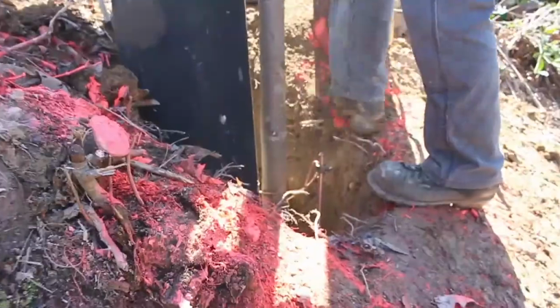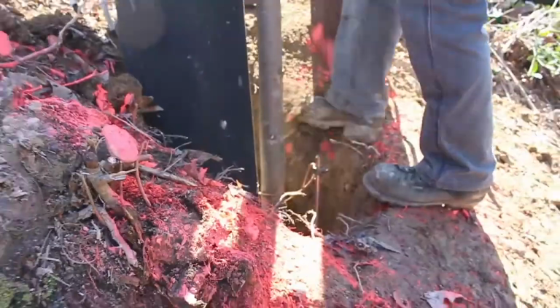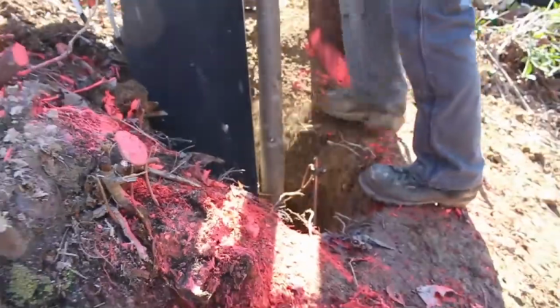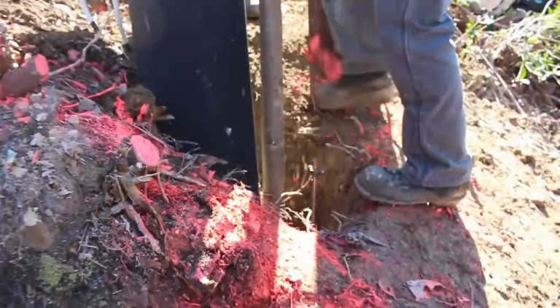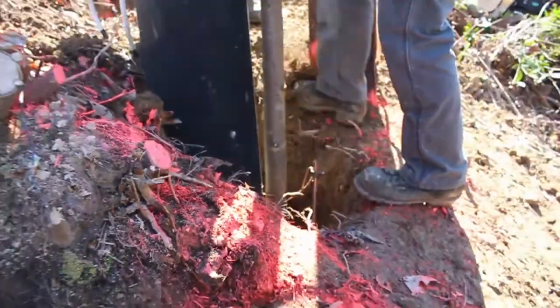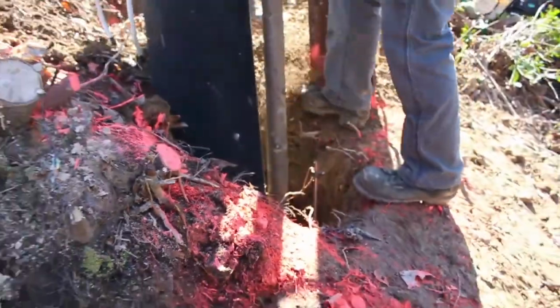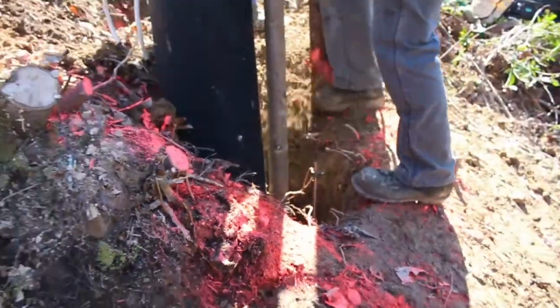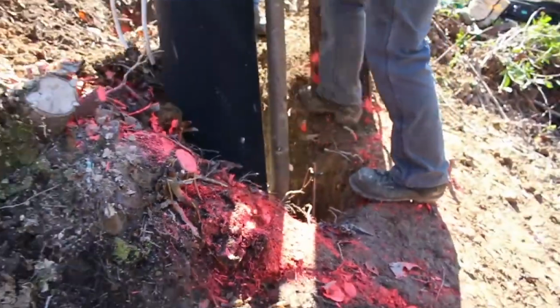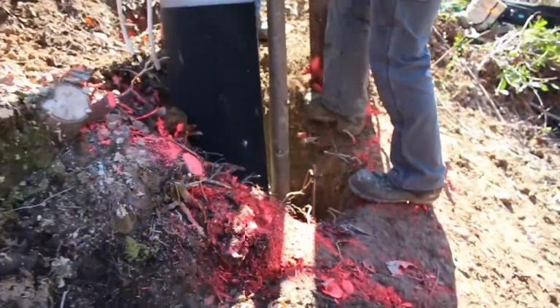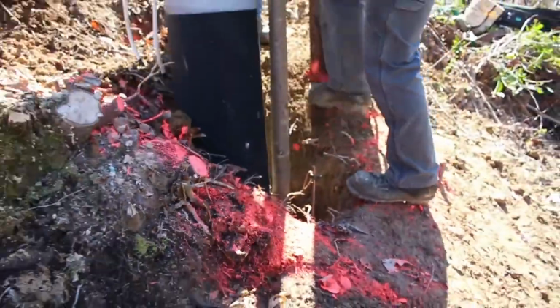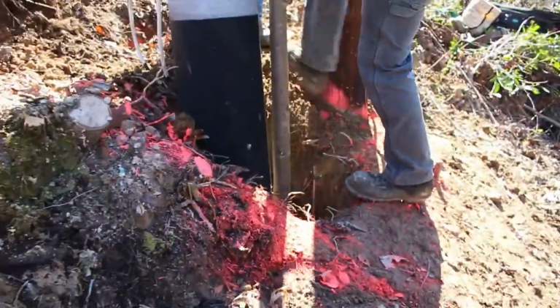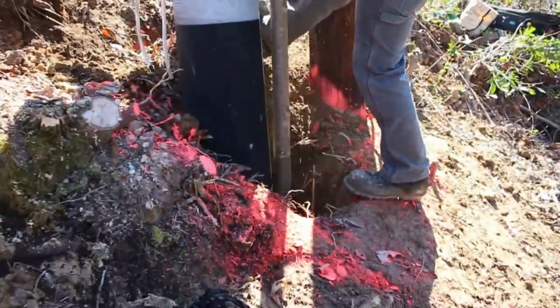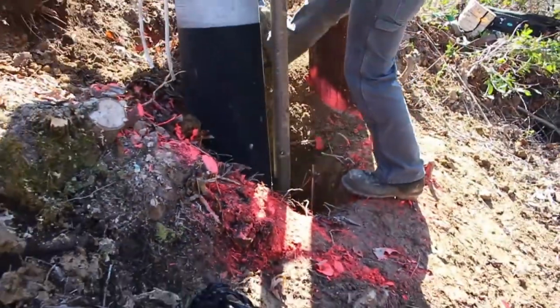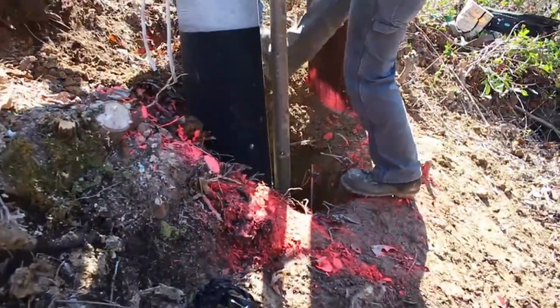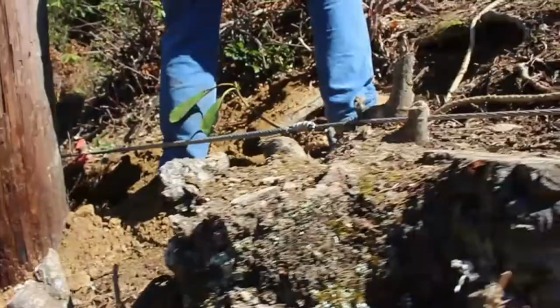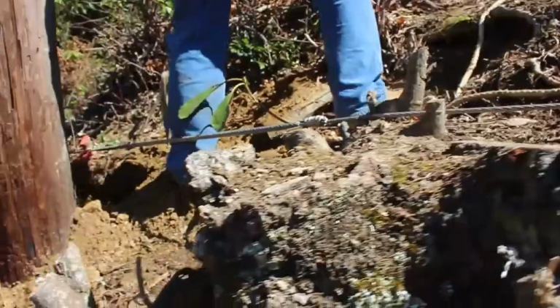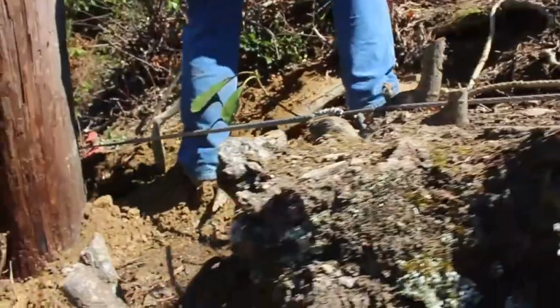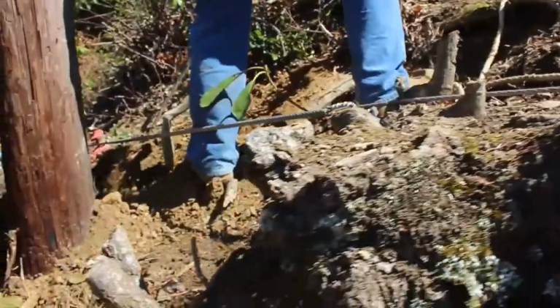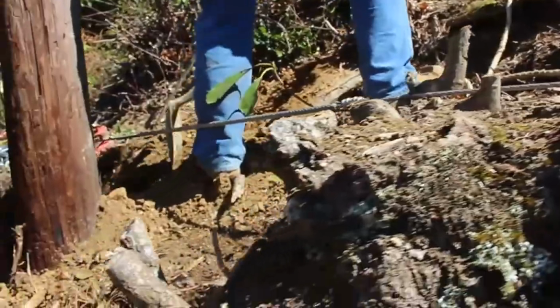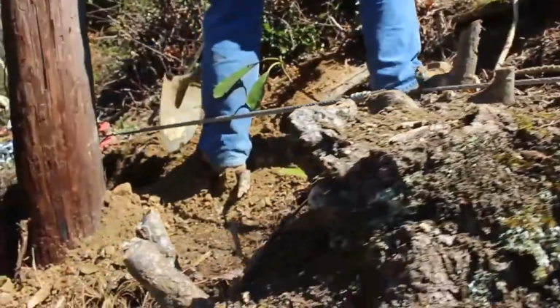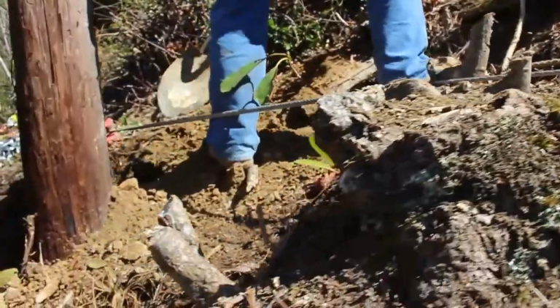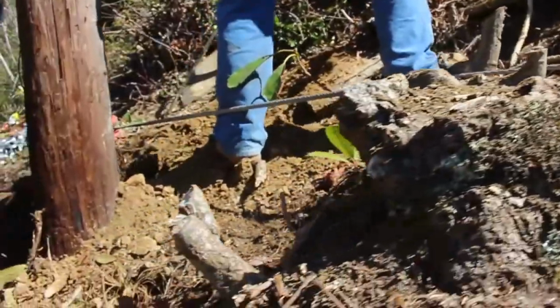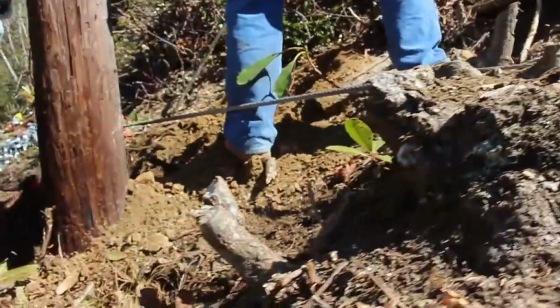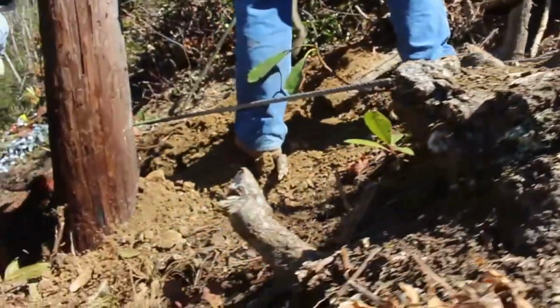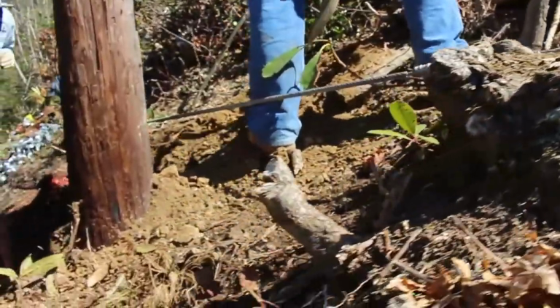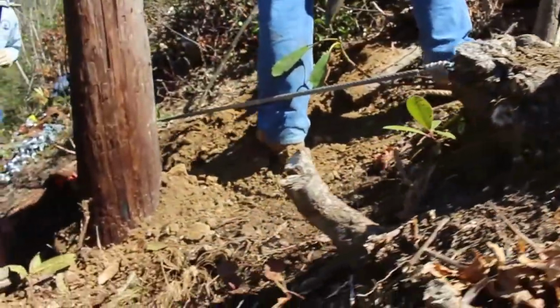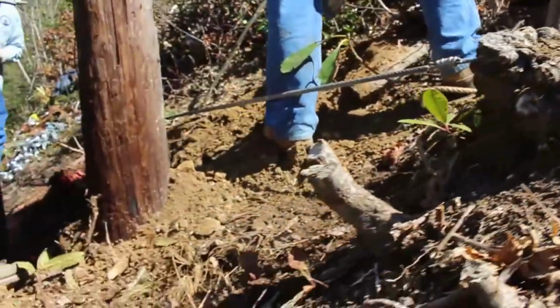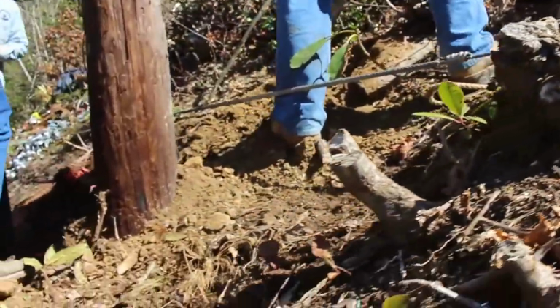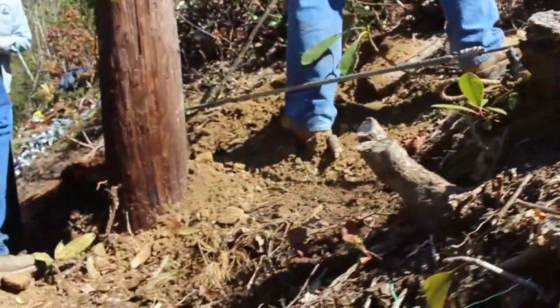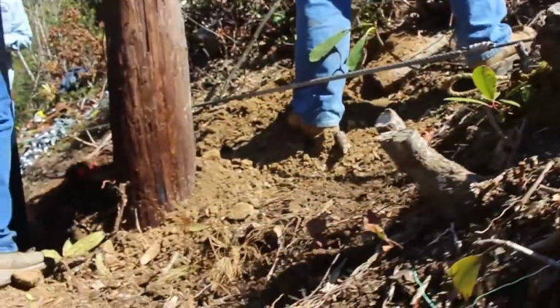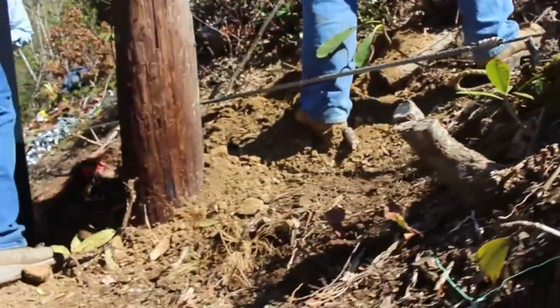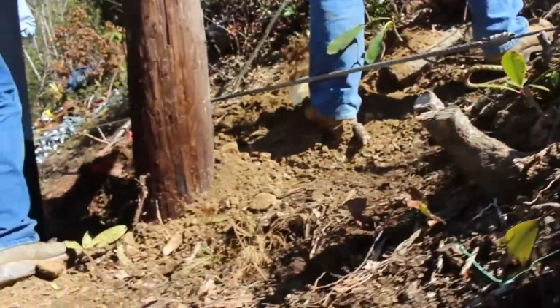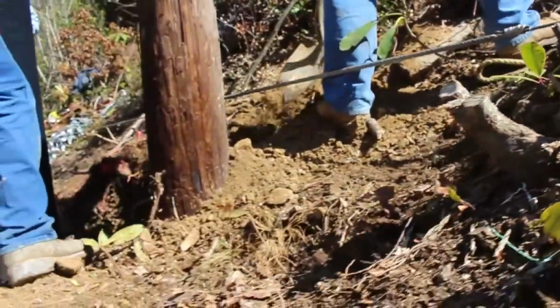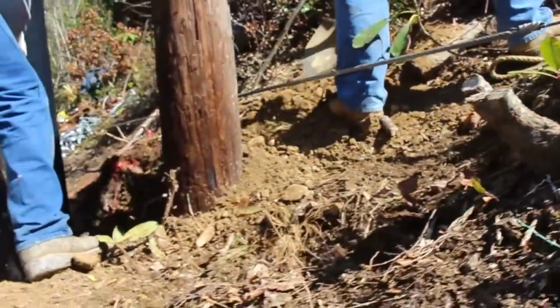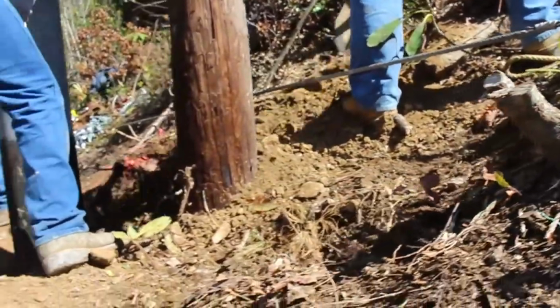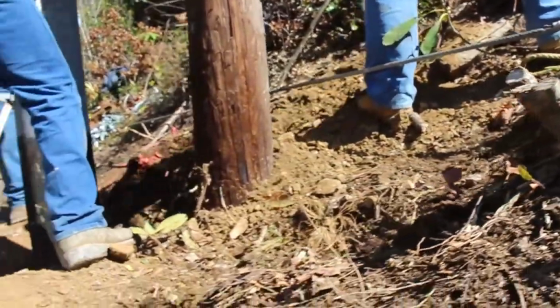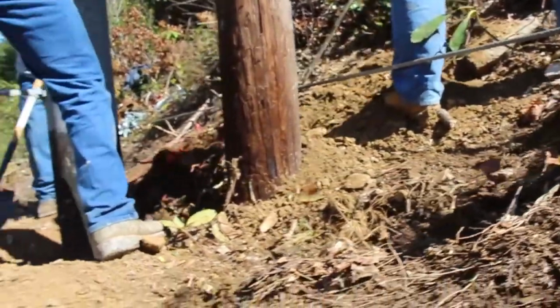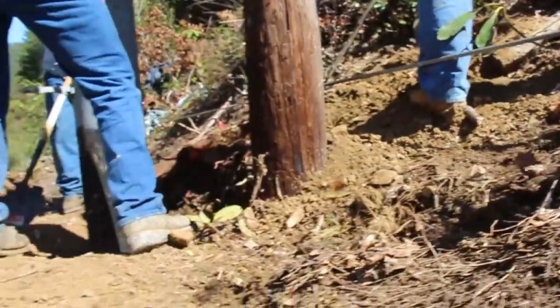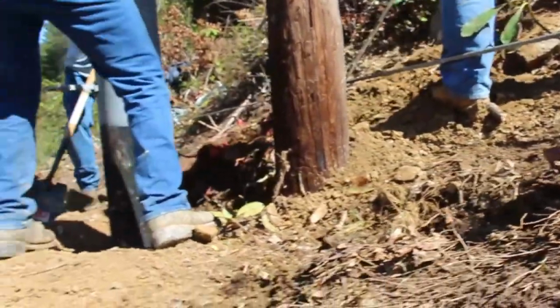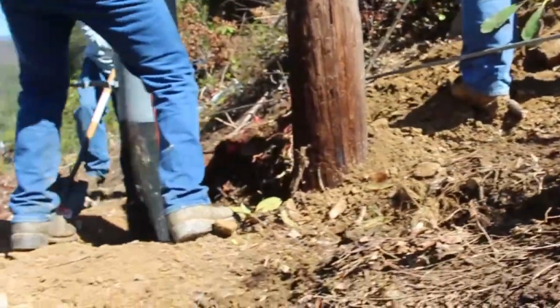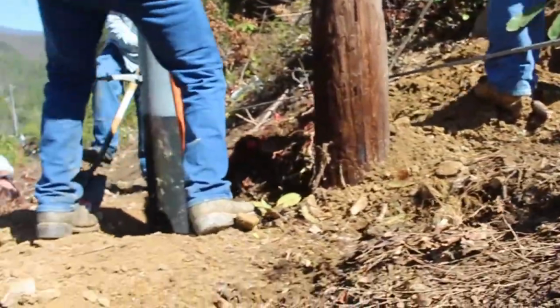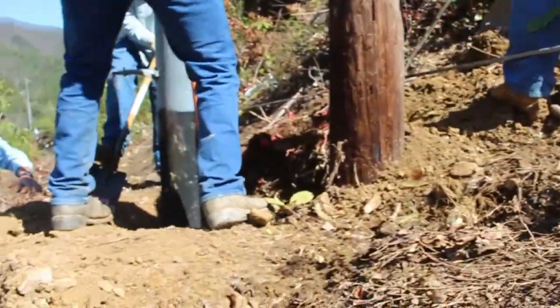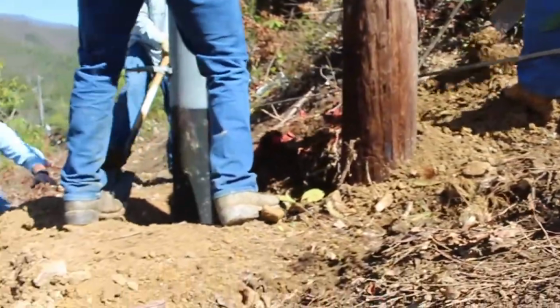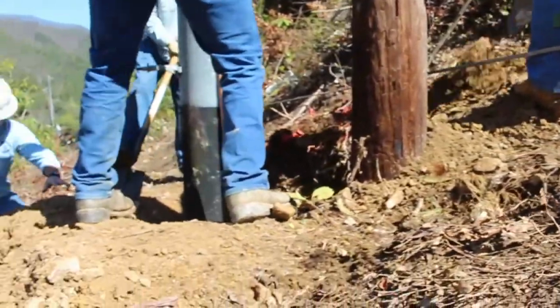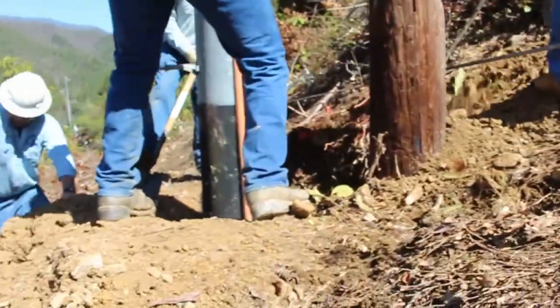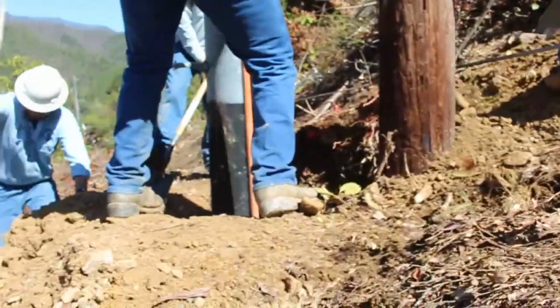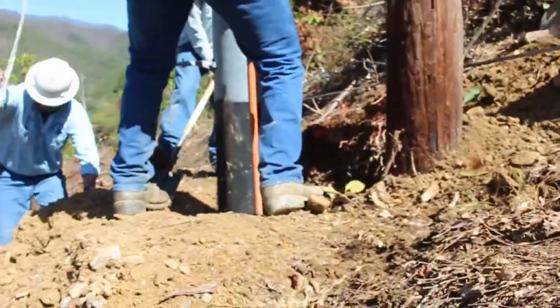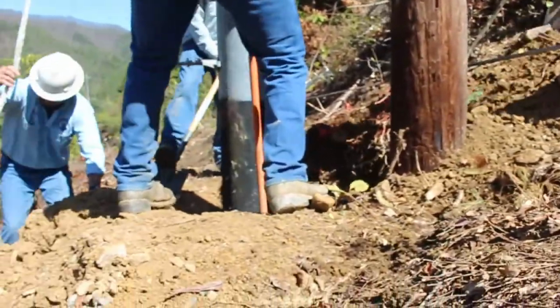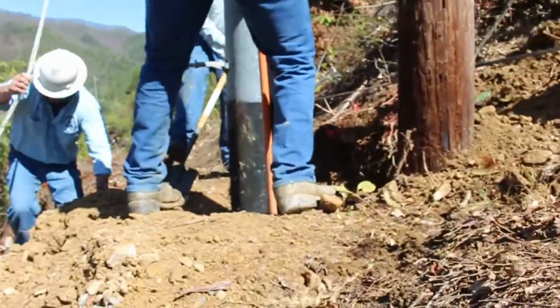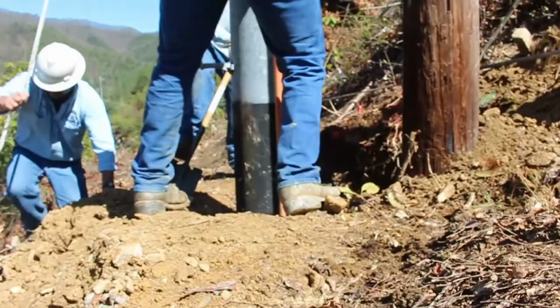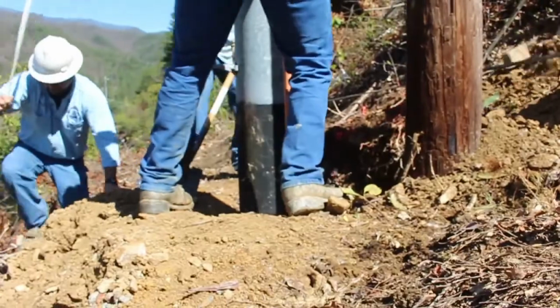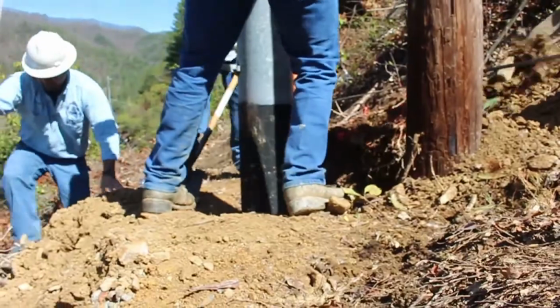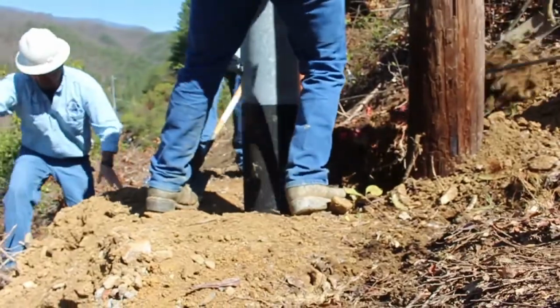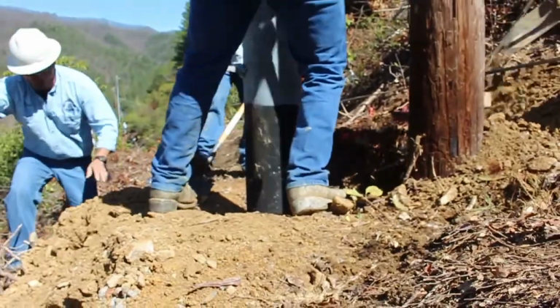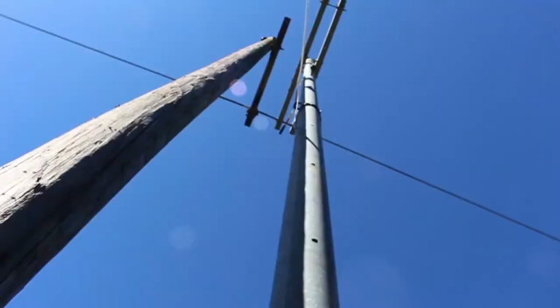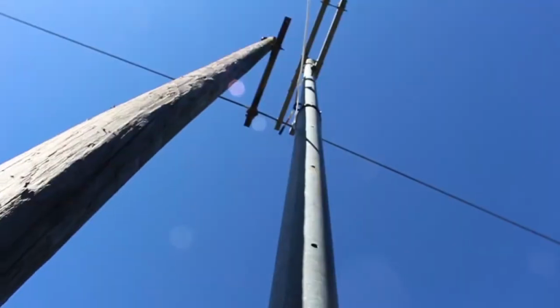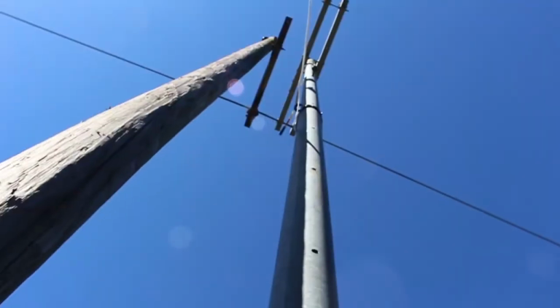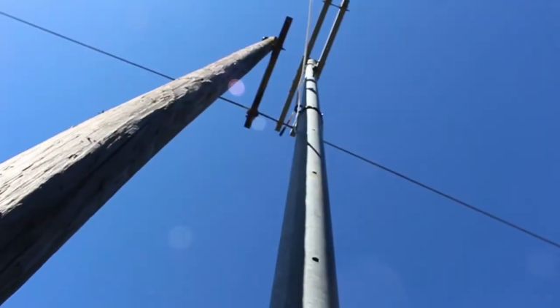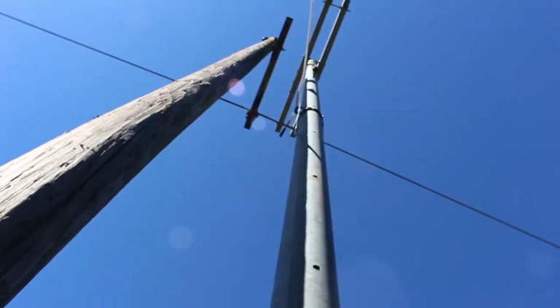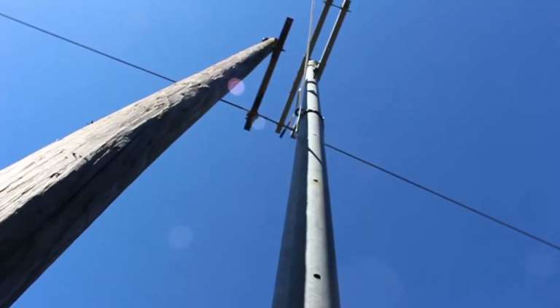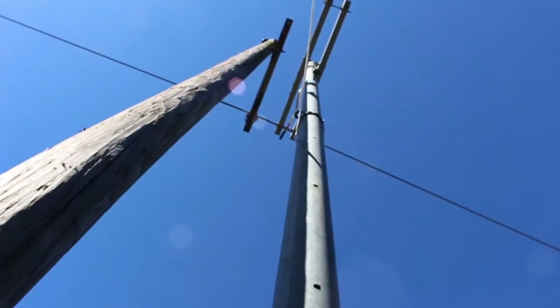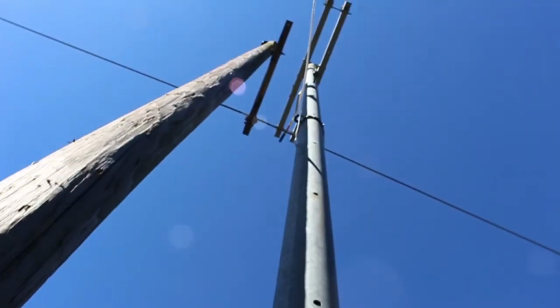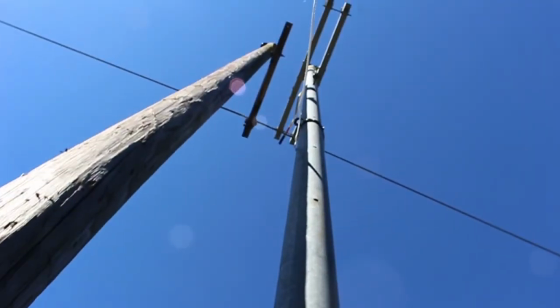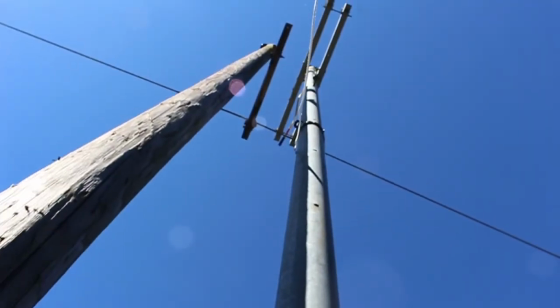Once each pole was set and stabilized, our linemen quickly went to work, moving the electric cables and the guy wires to the new poles.